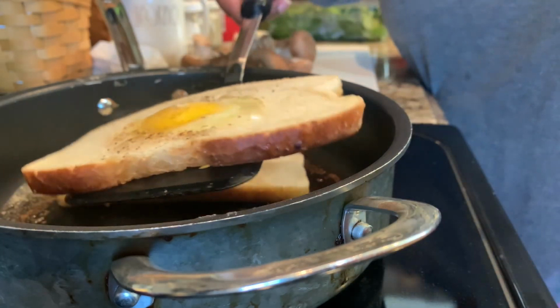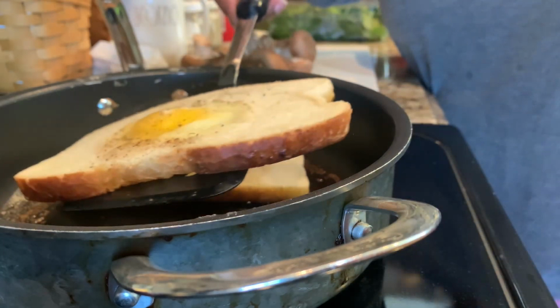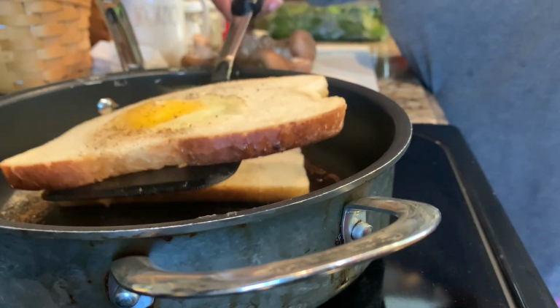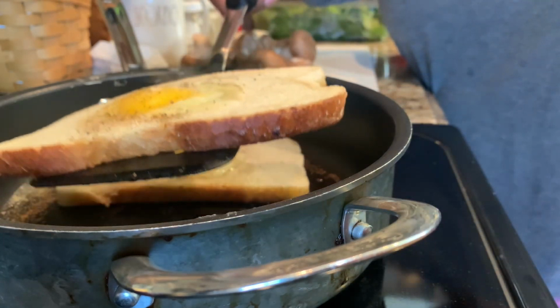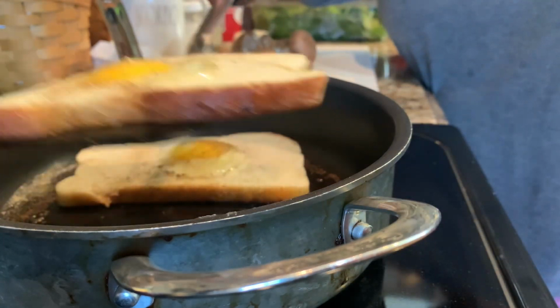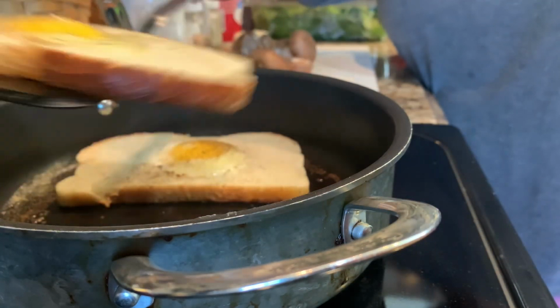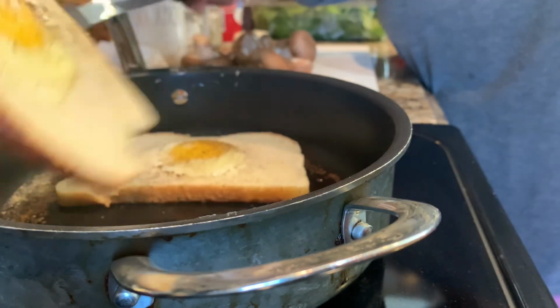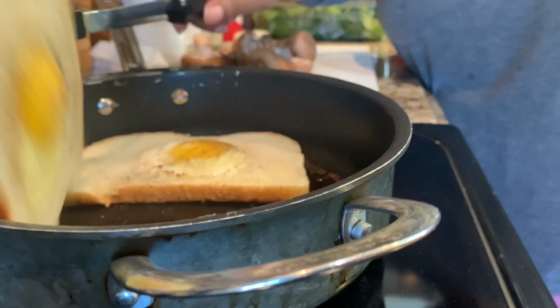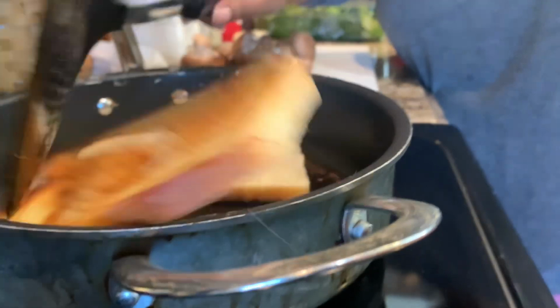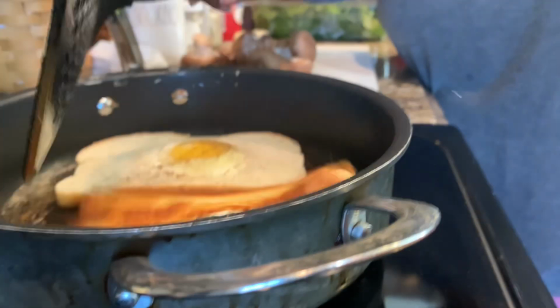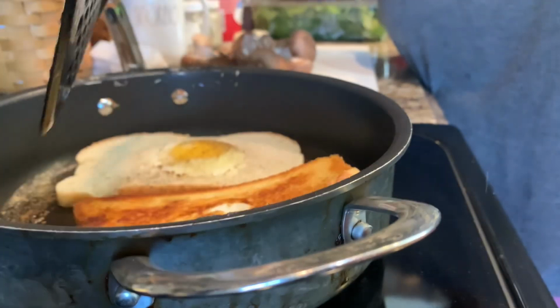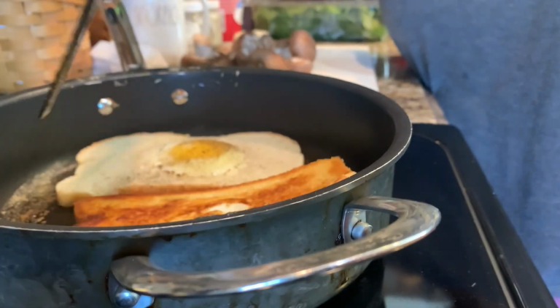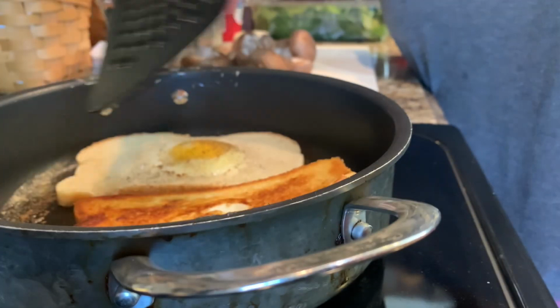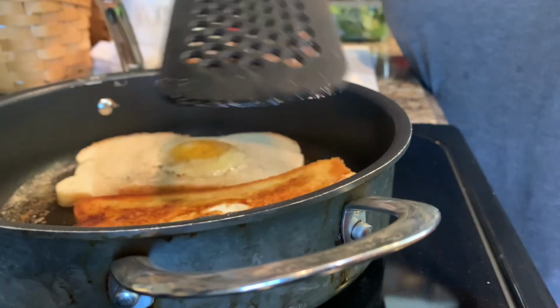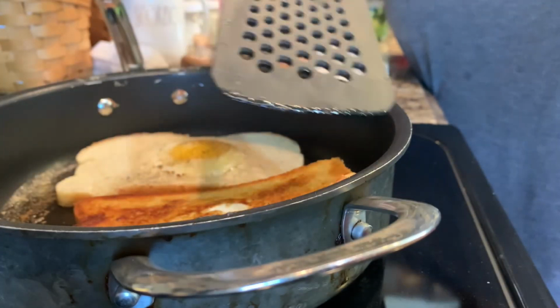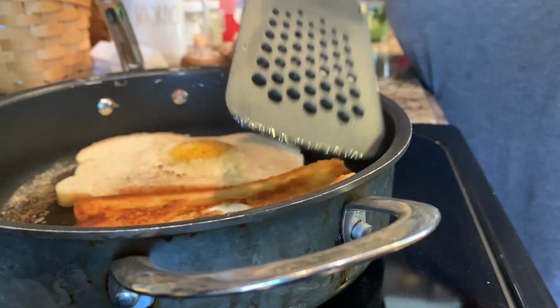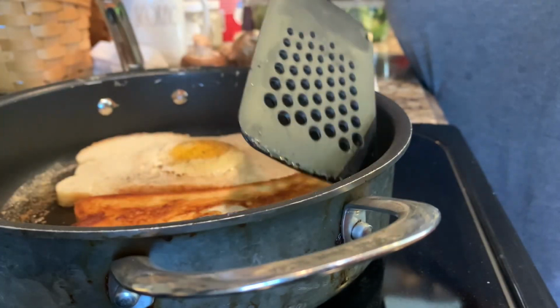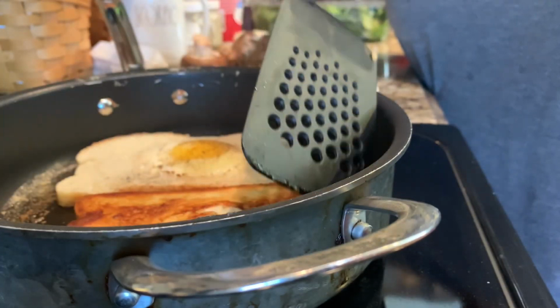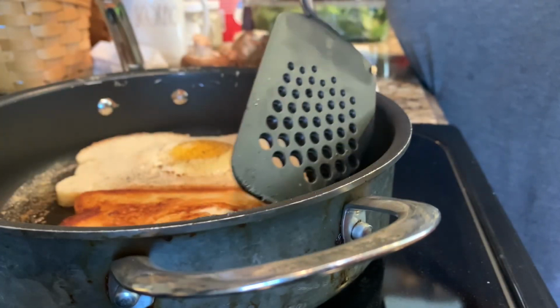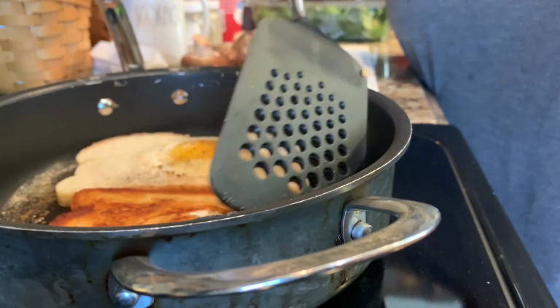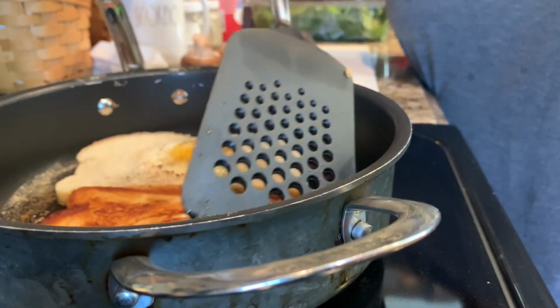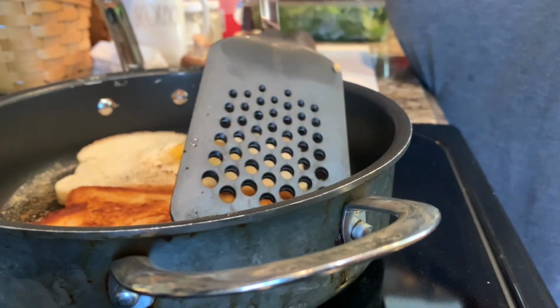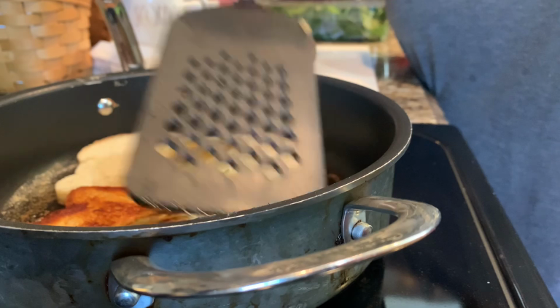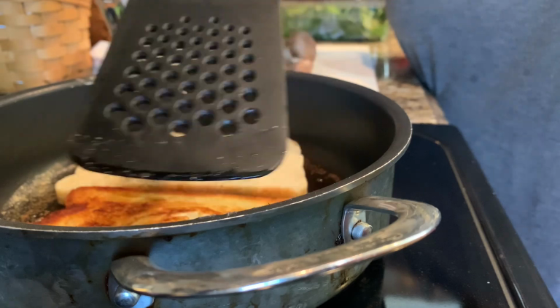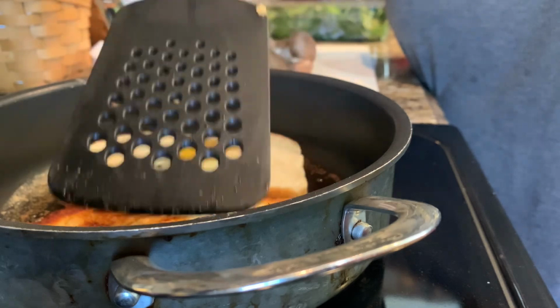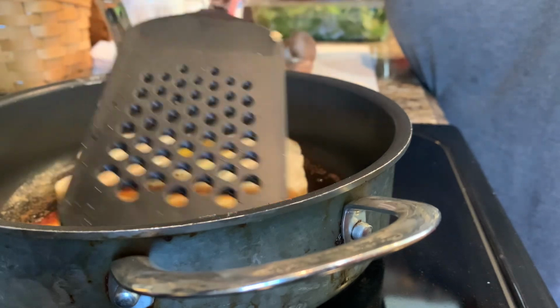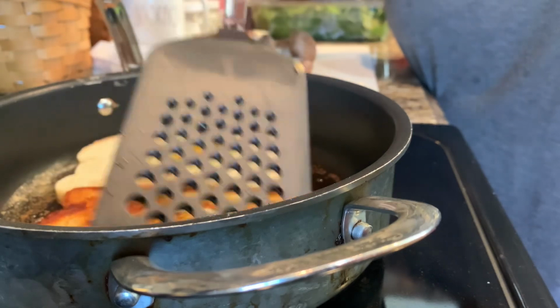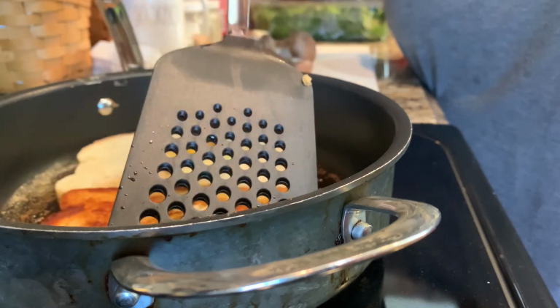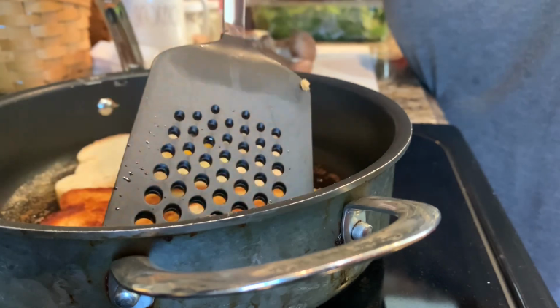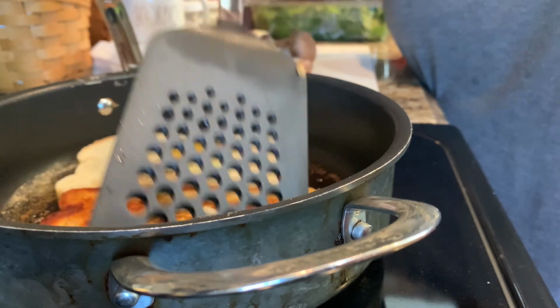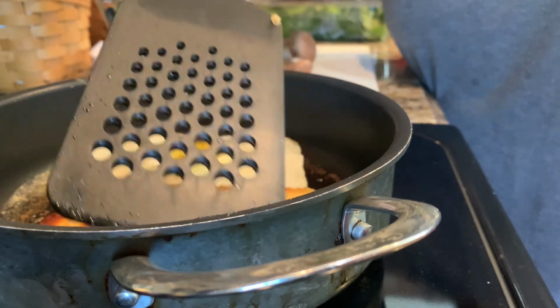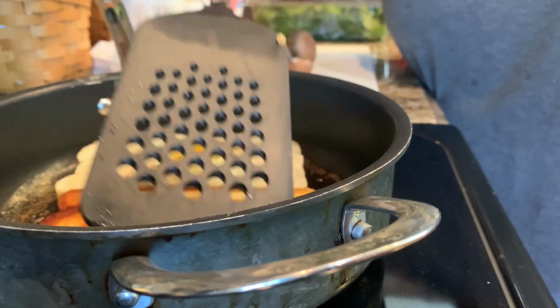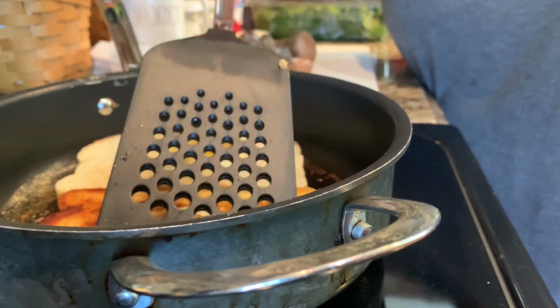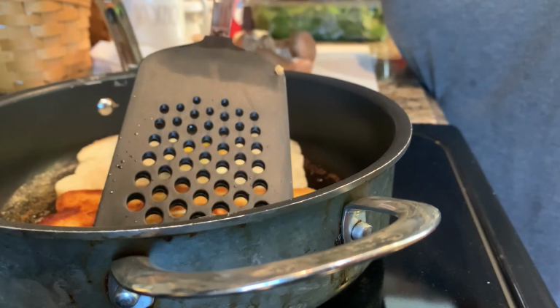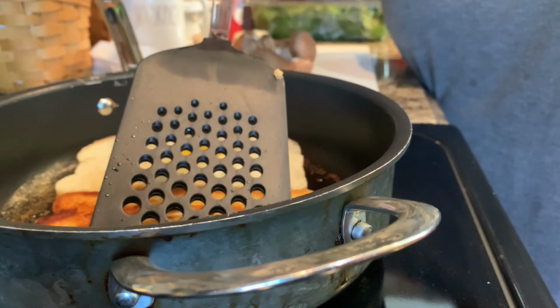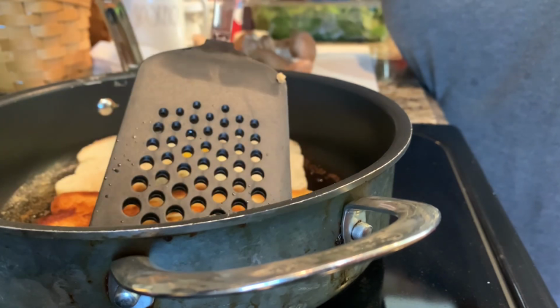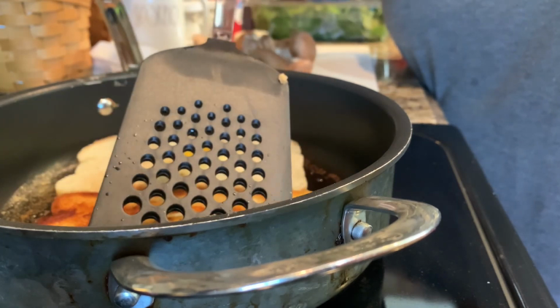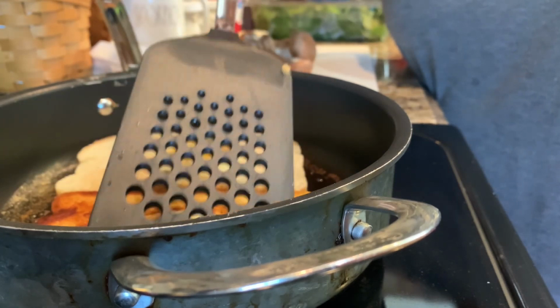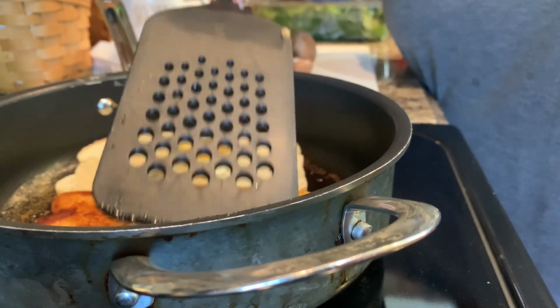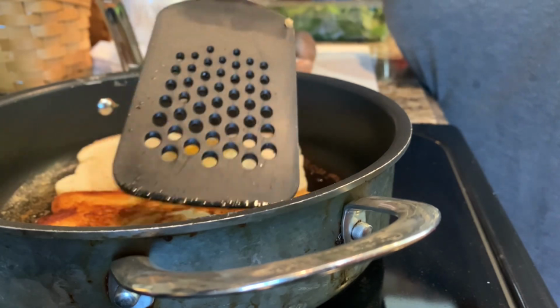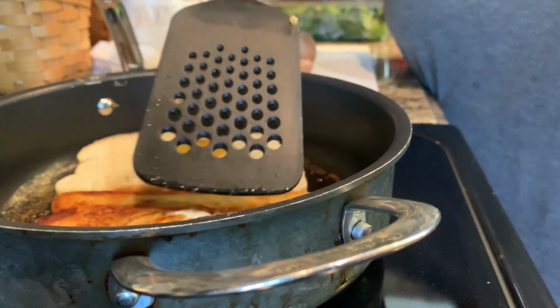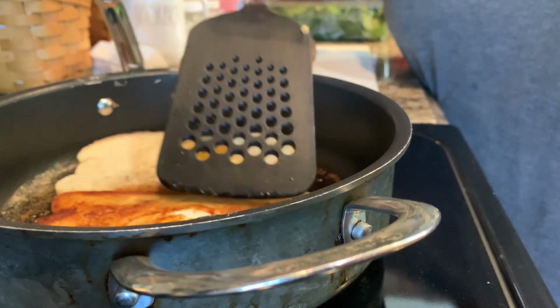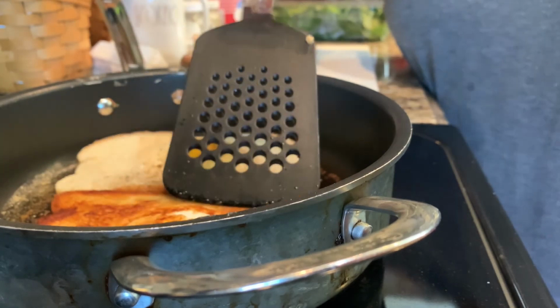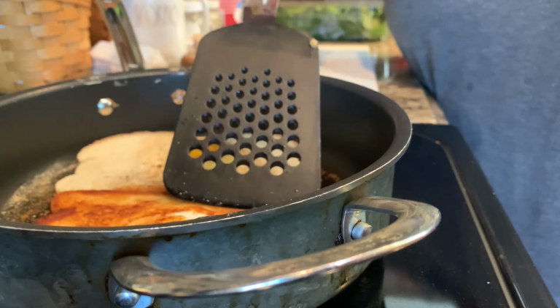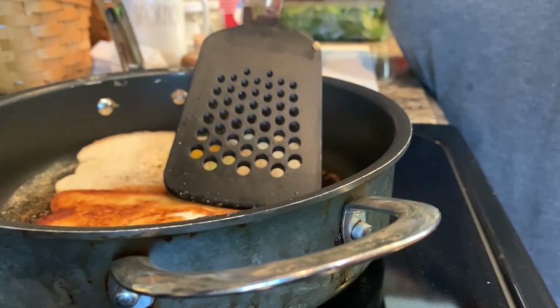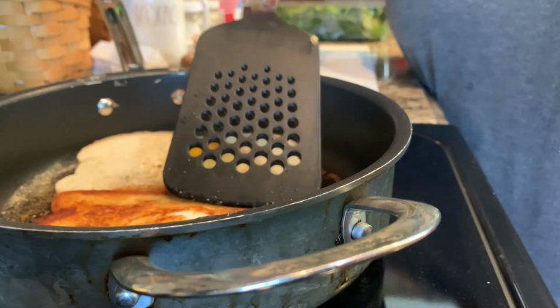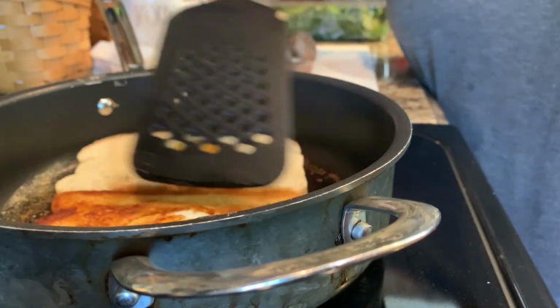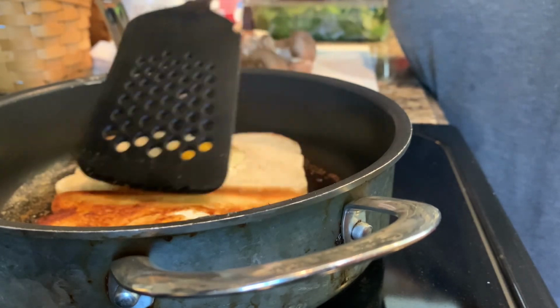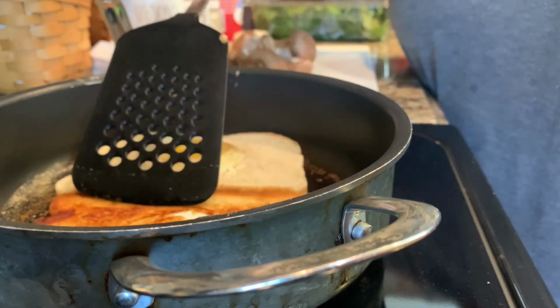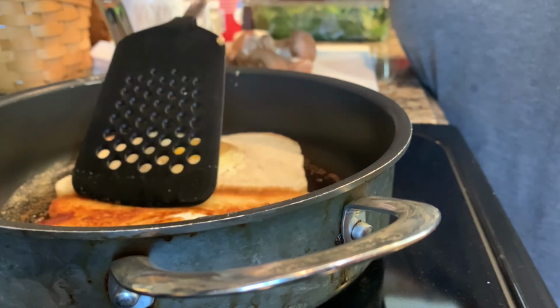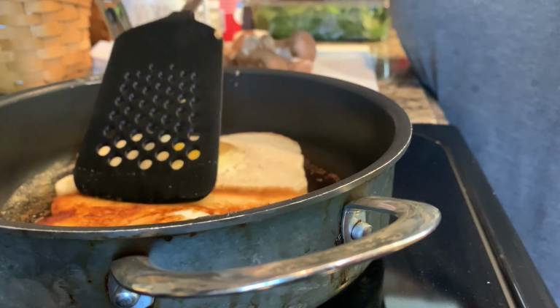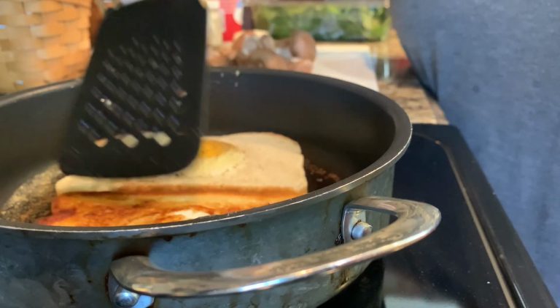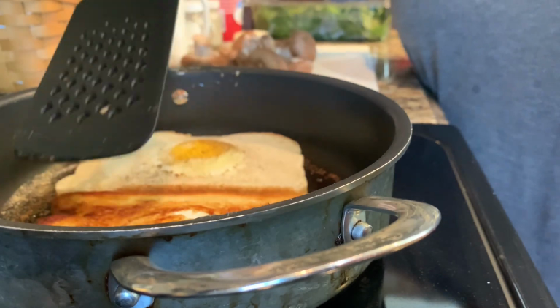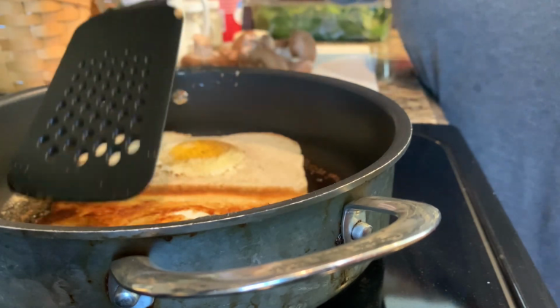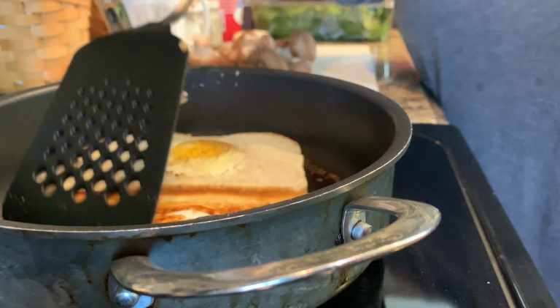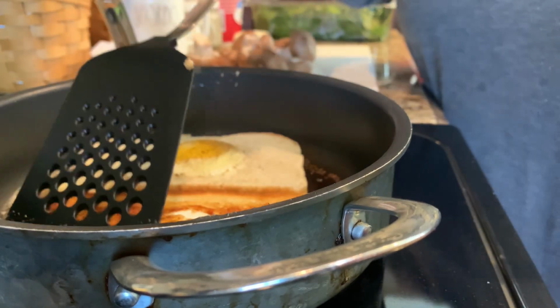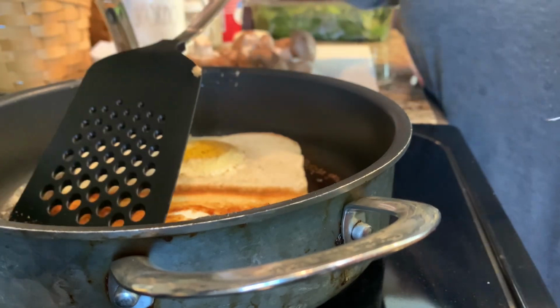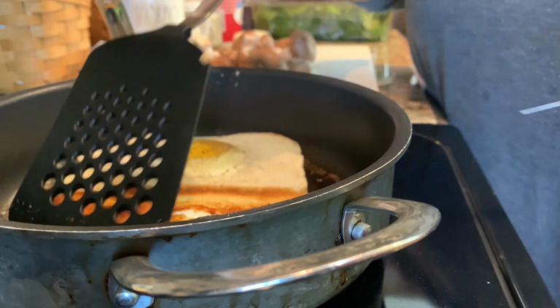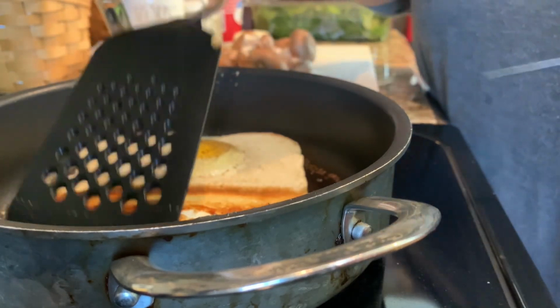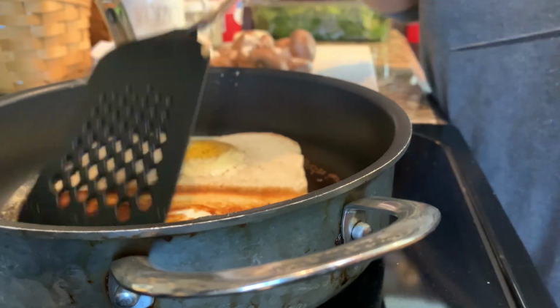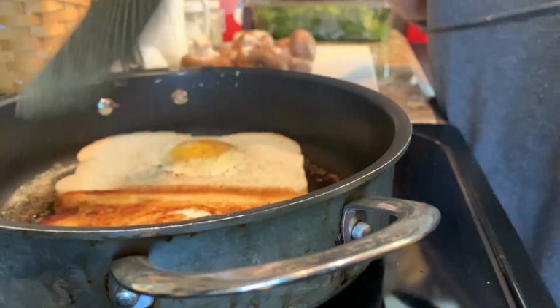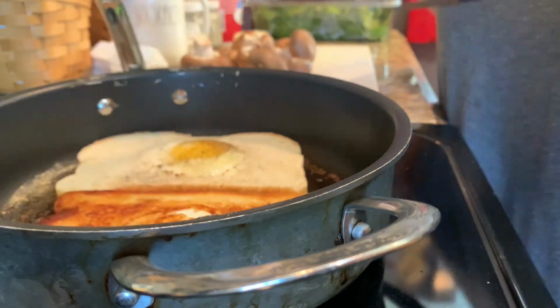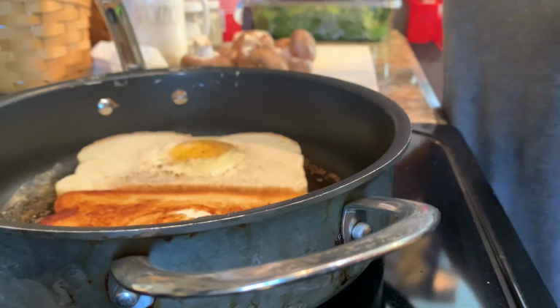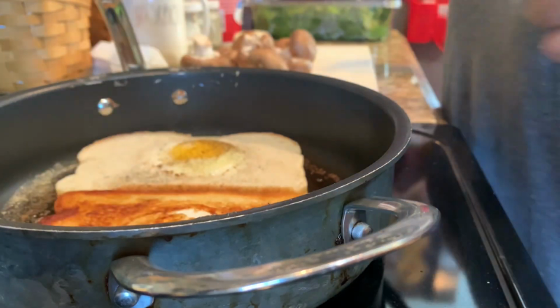It's time to flip these babies! I'm a little clumsy over here but they still look cute.